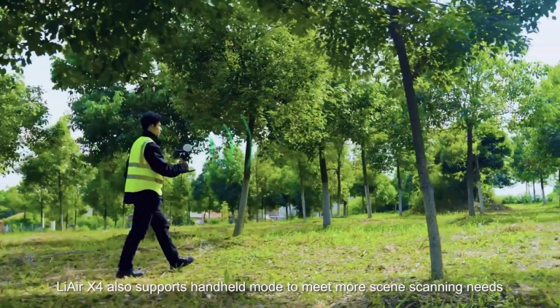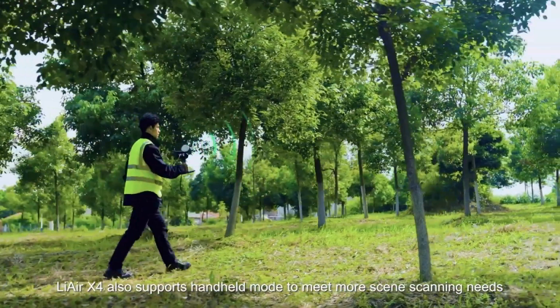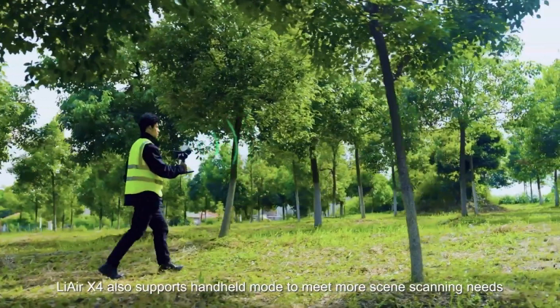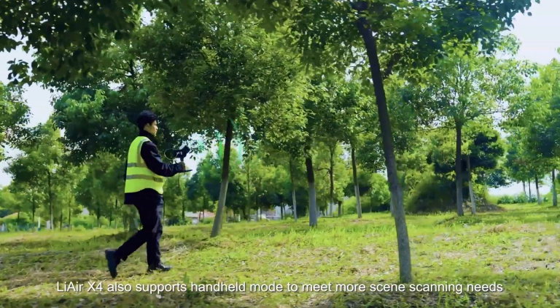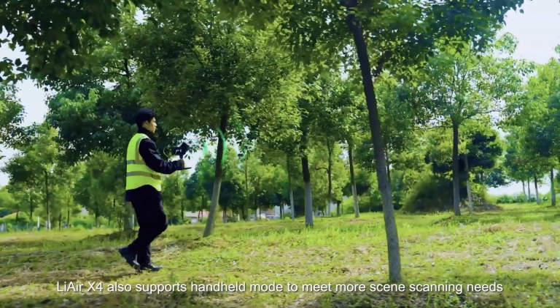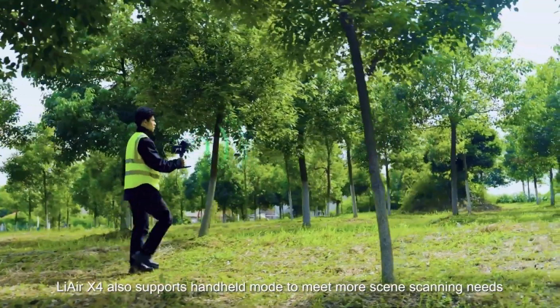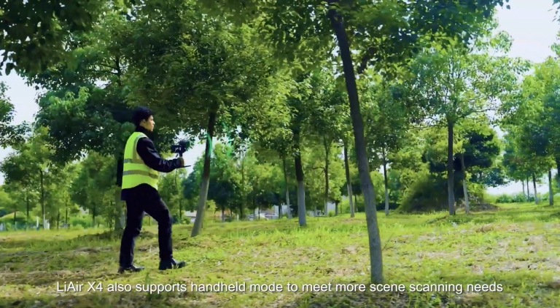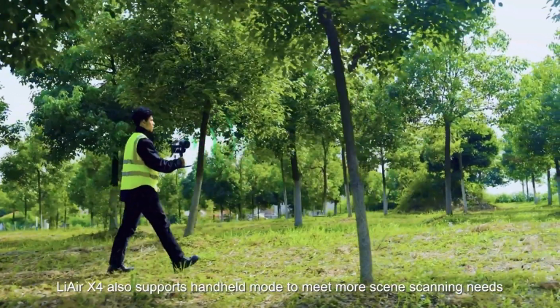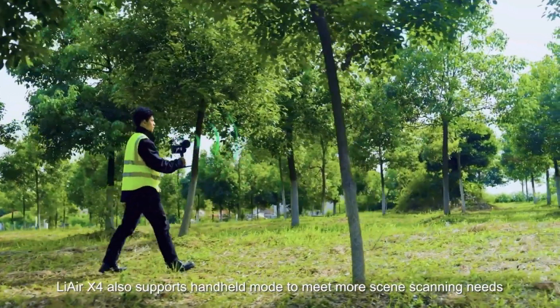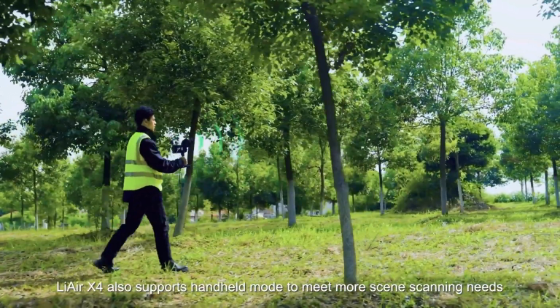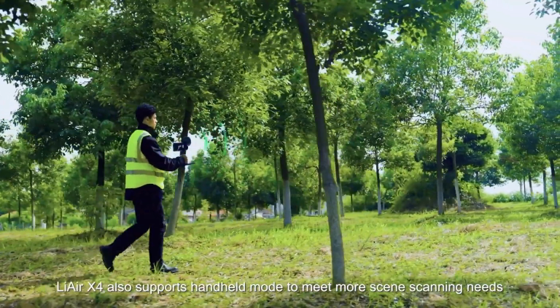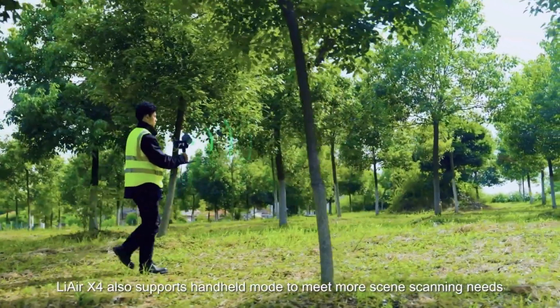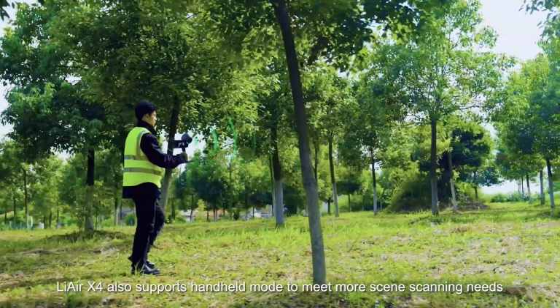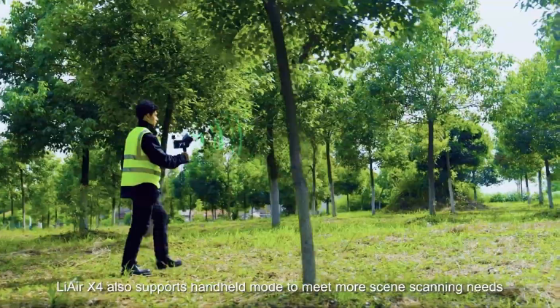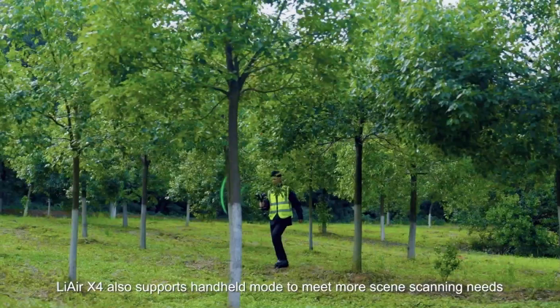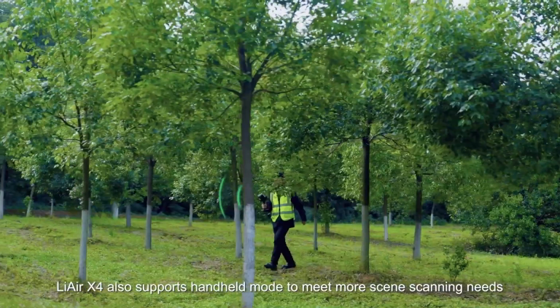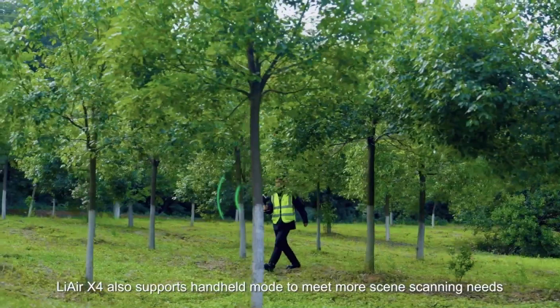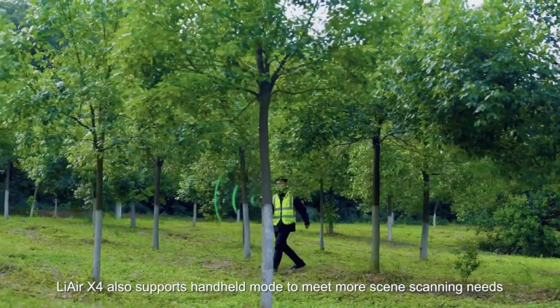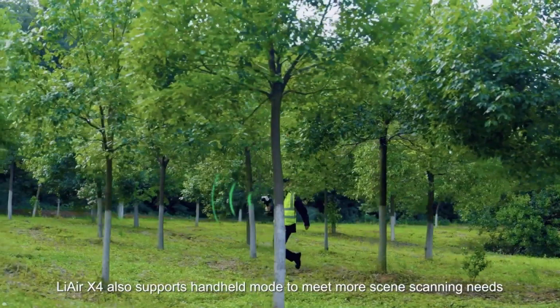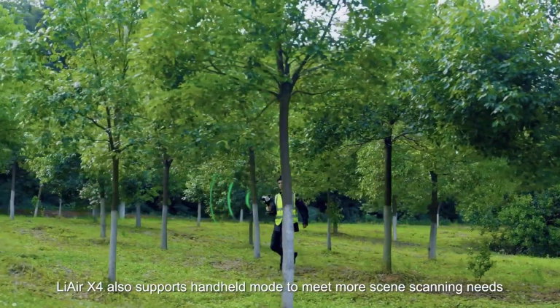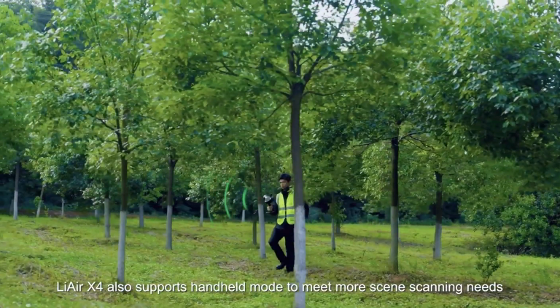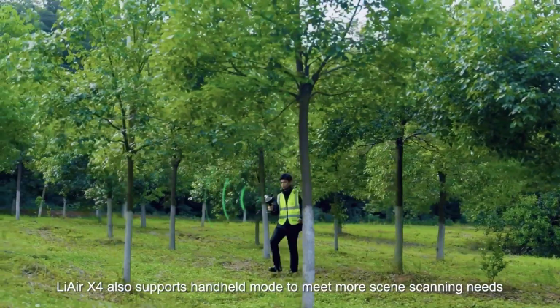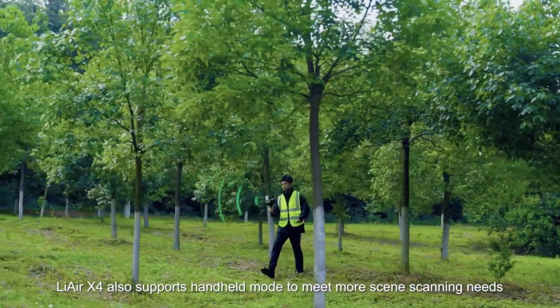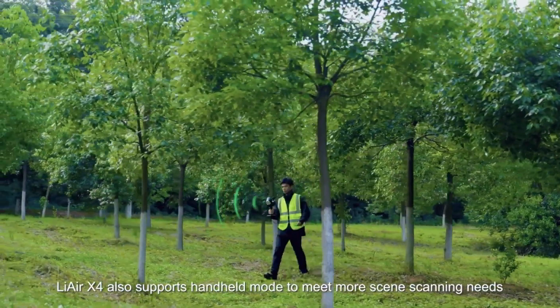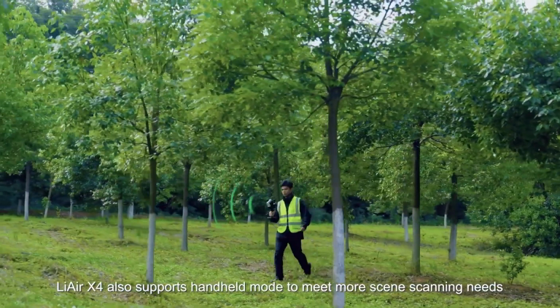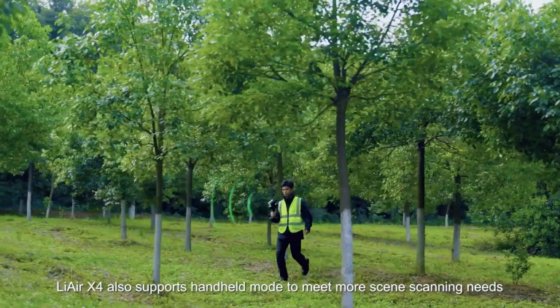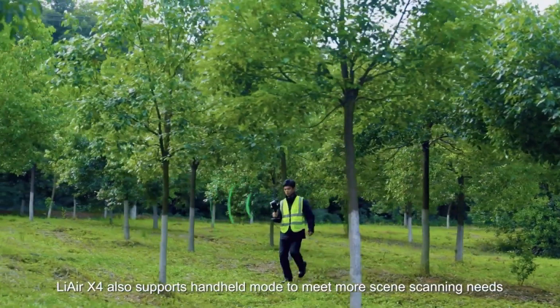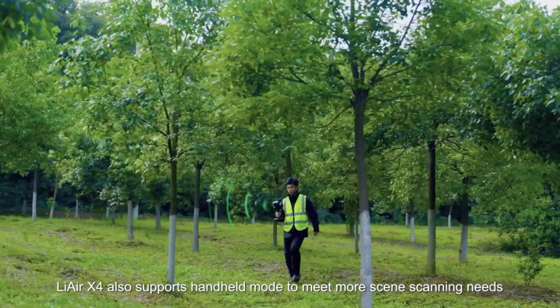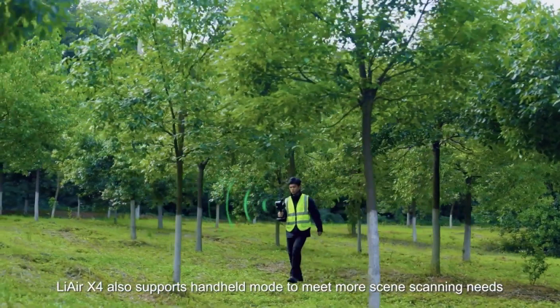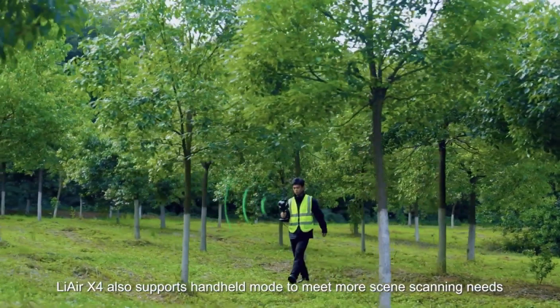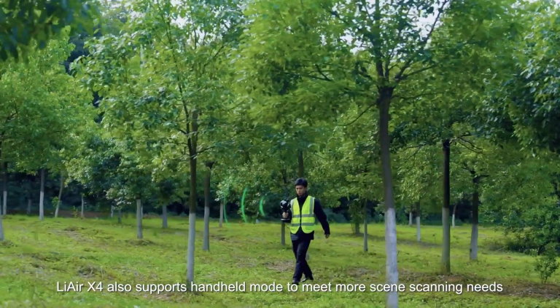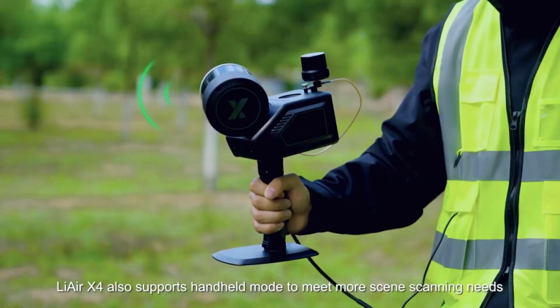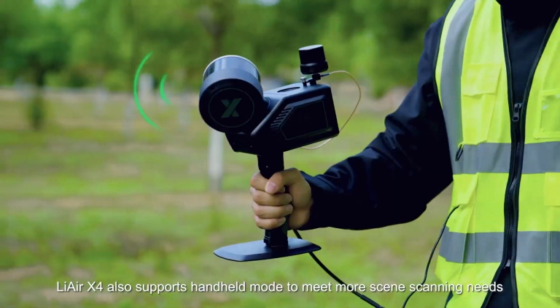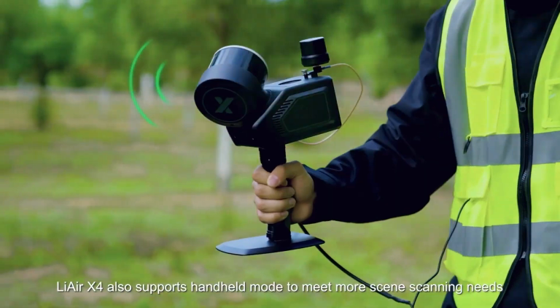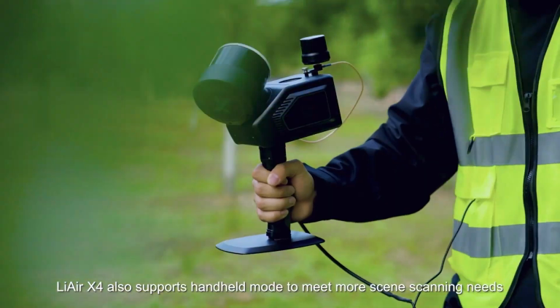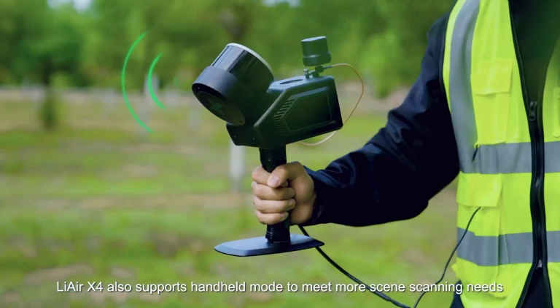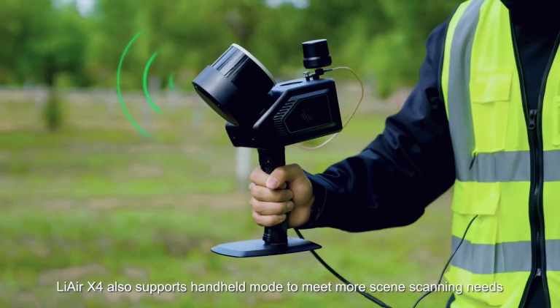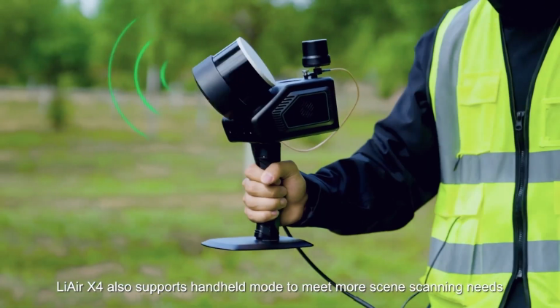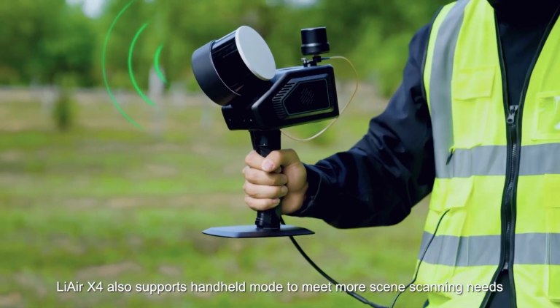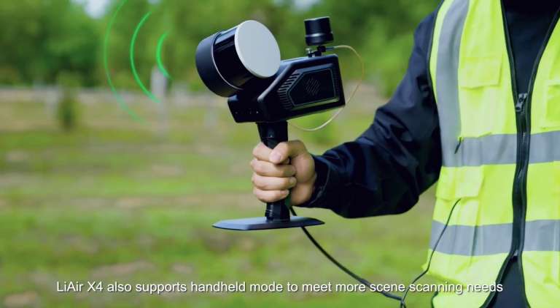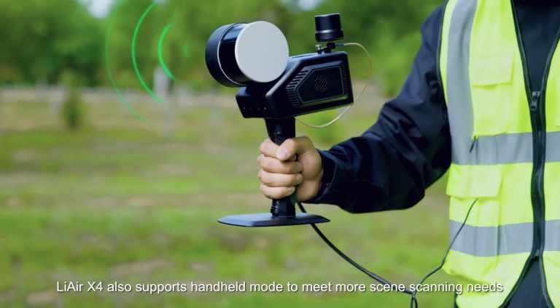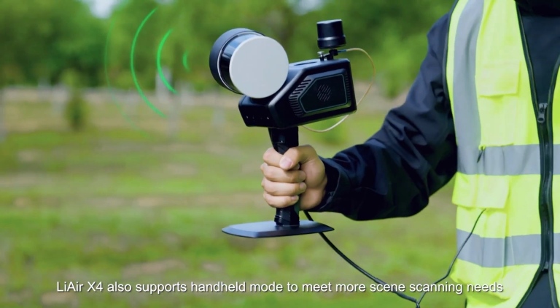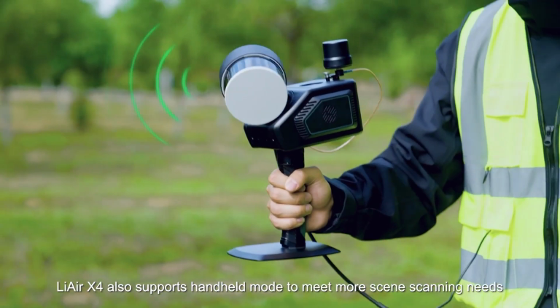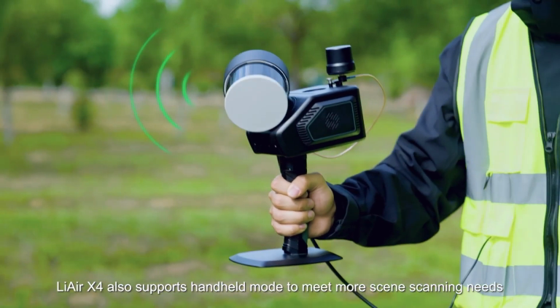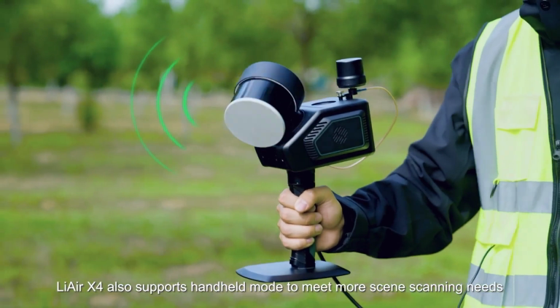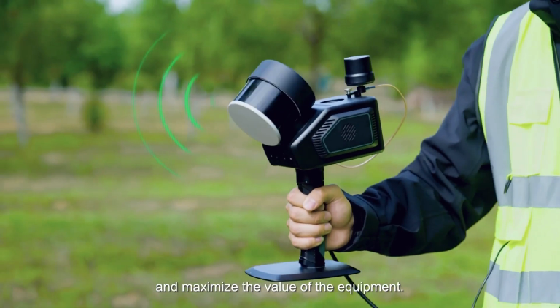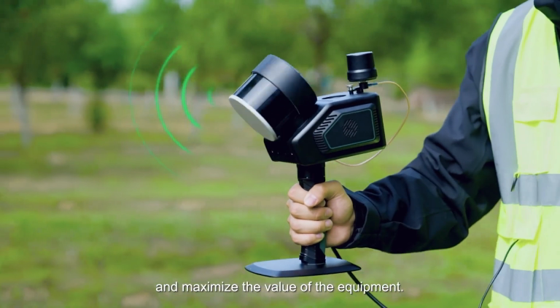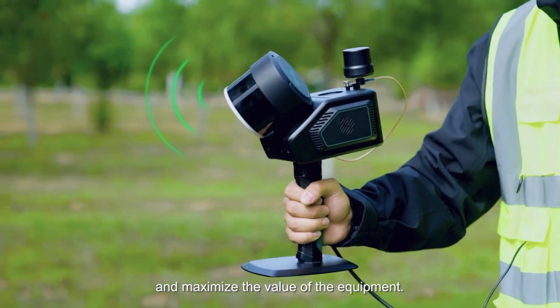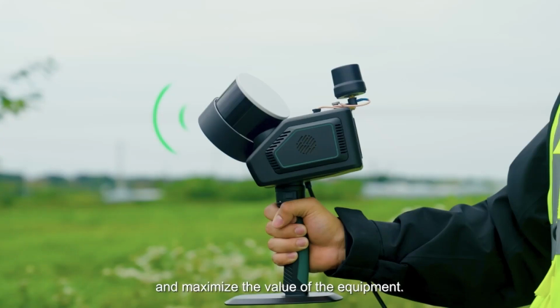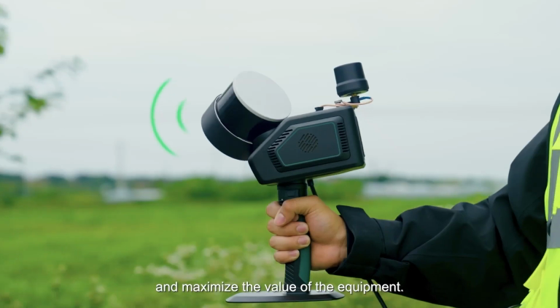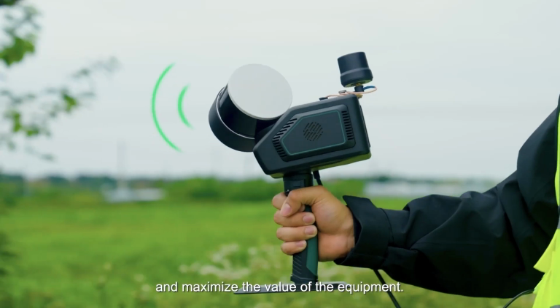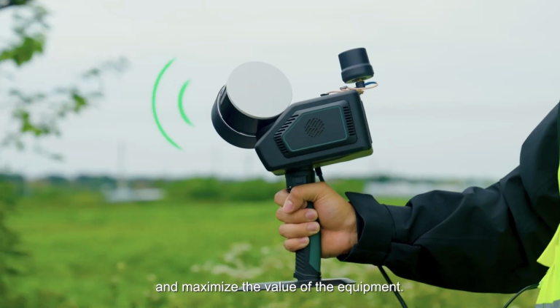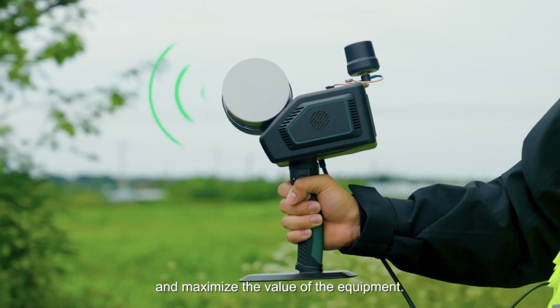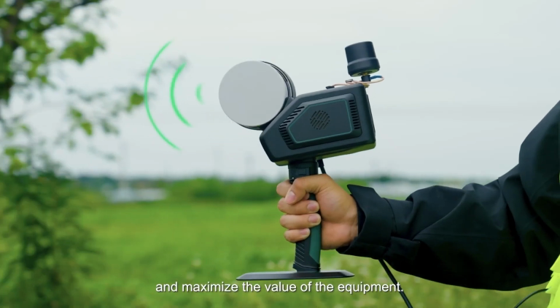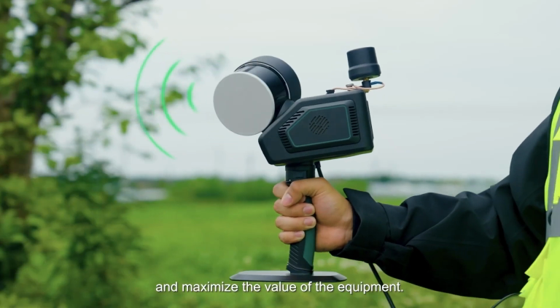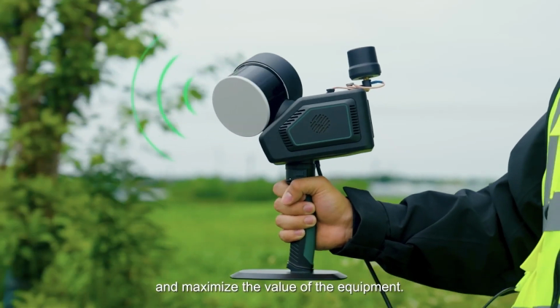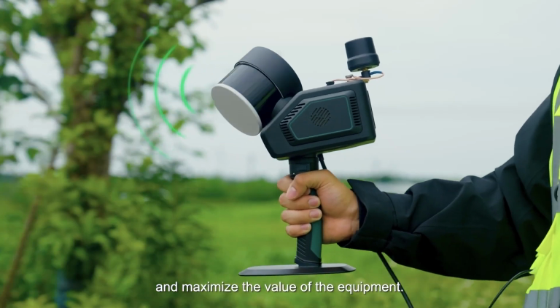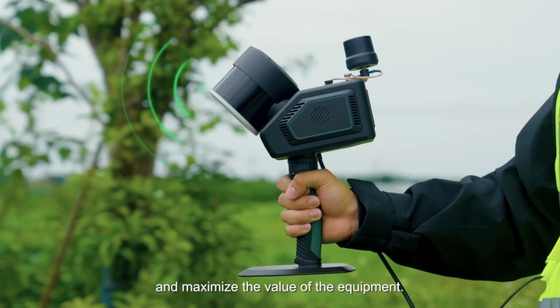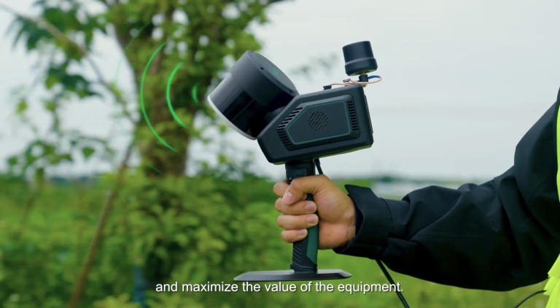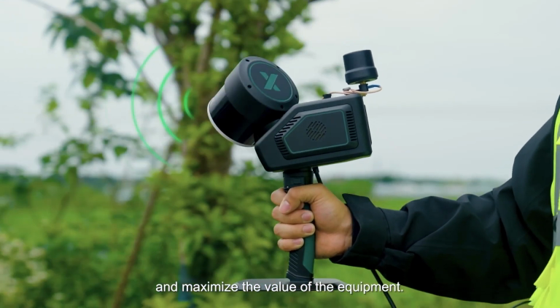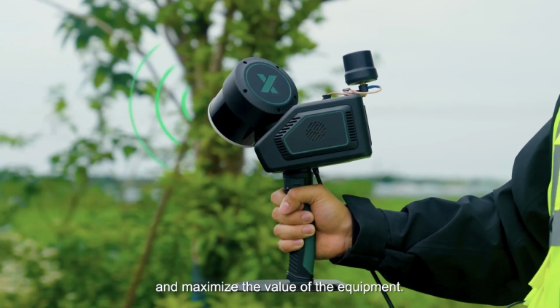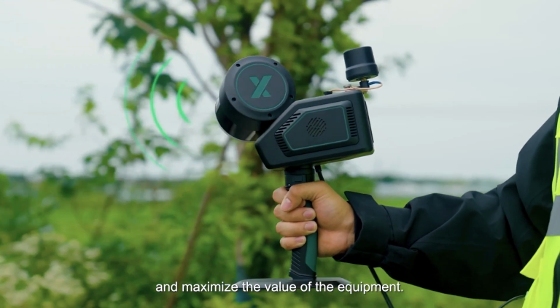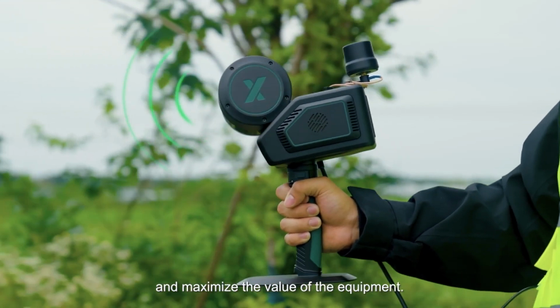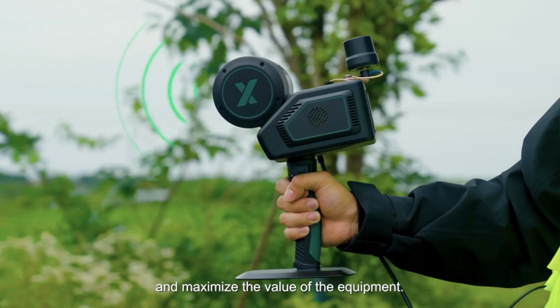LiAir X4 also supports handheld mode to meet more scene scanning needs and maximize the value of the equipment.